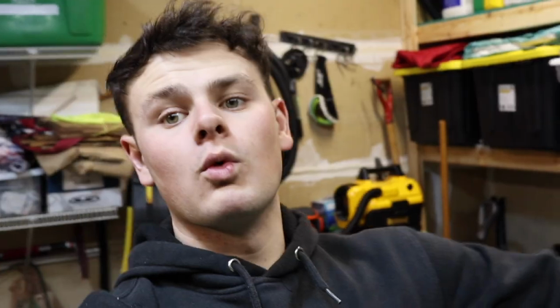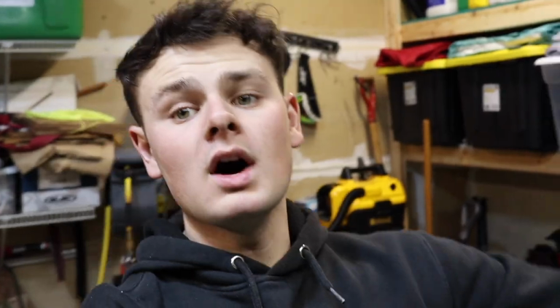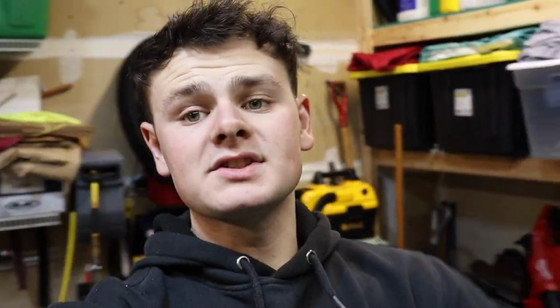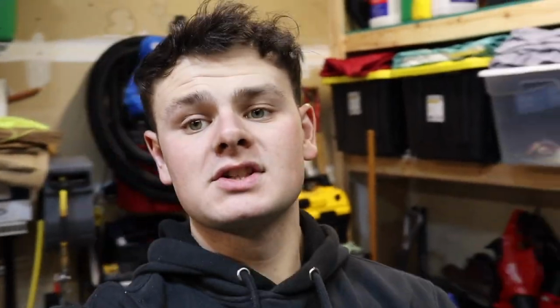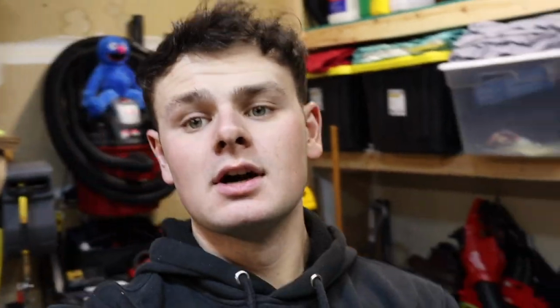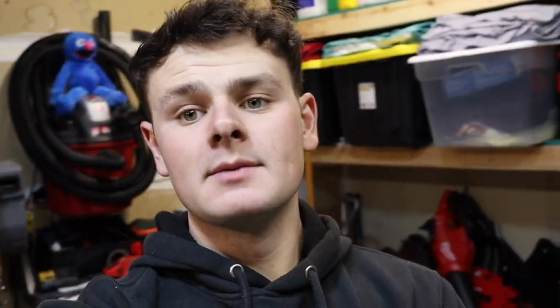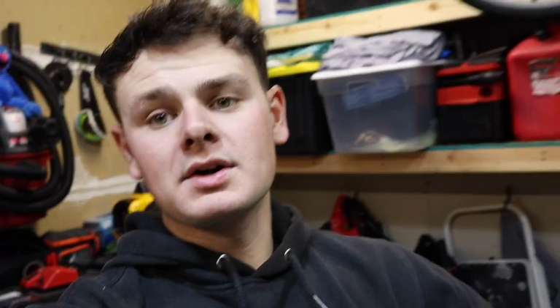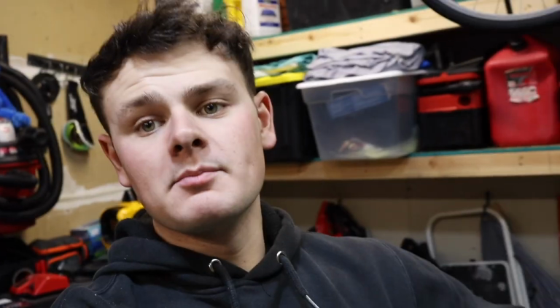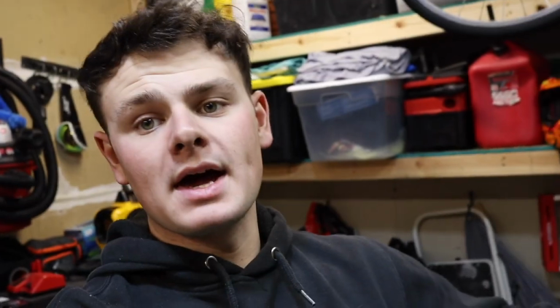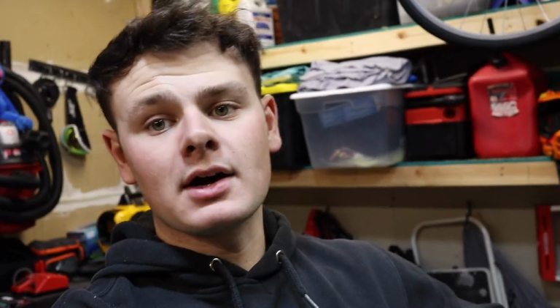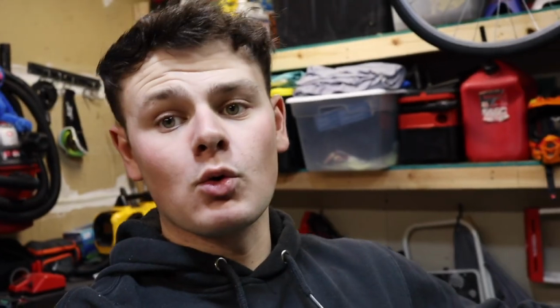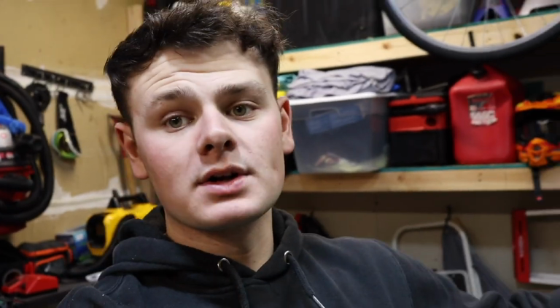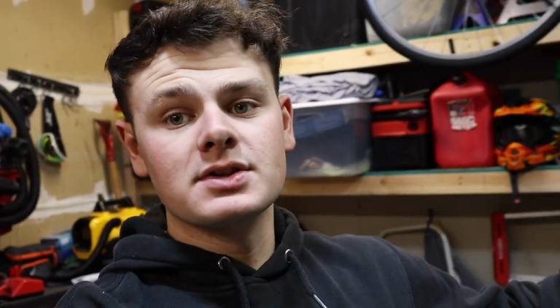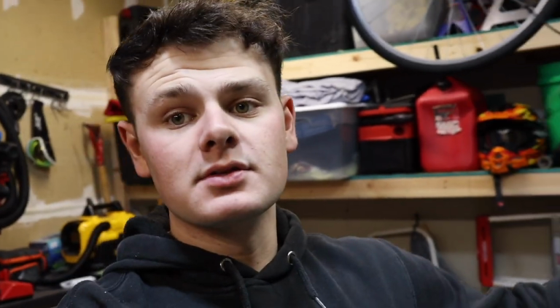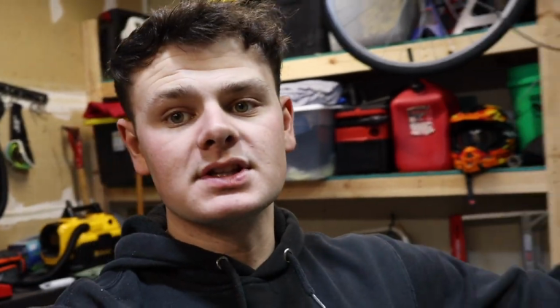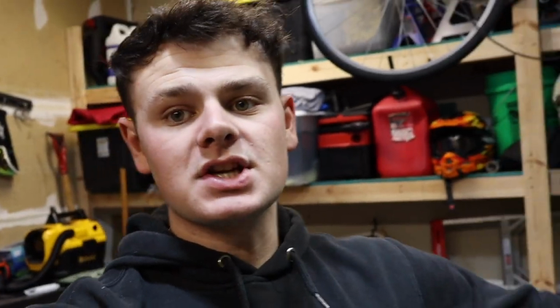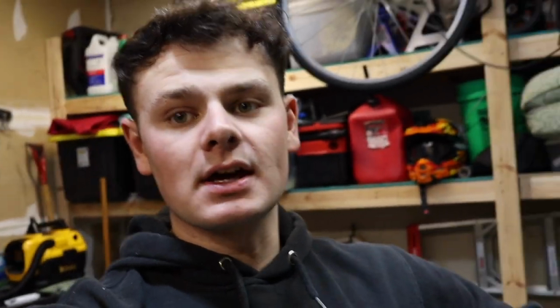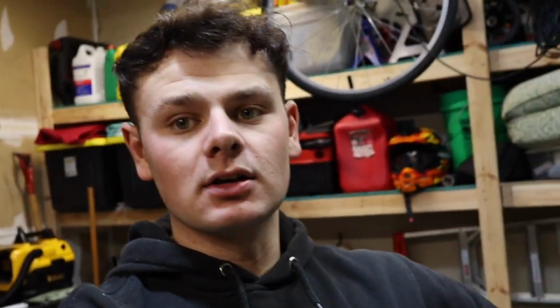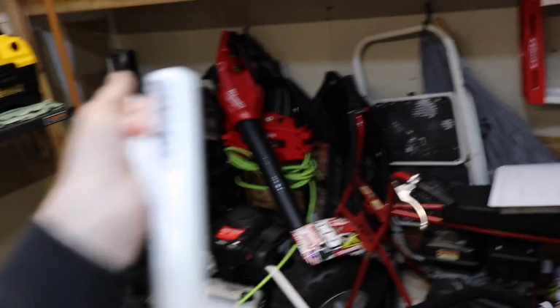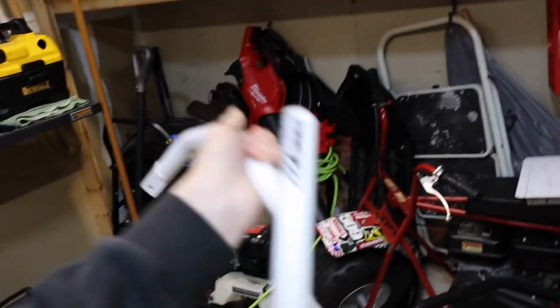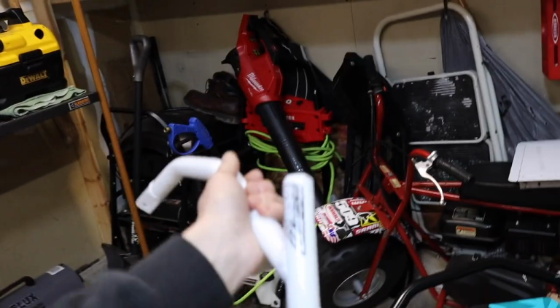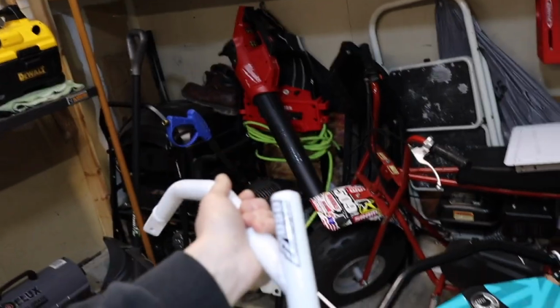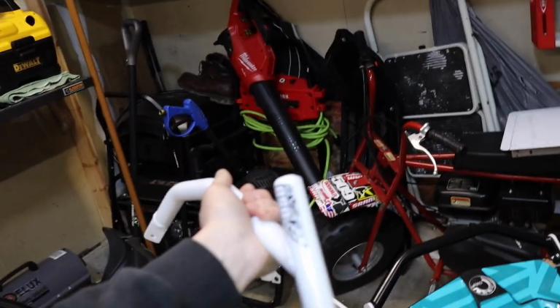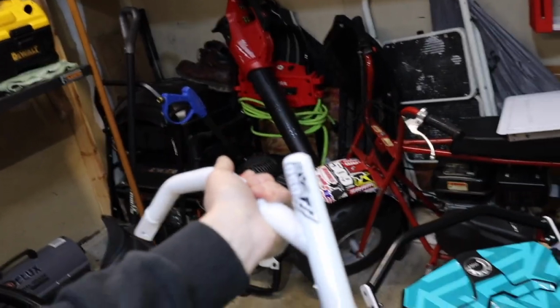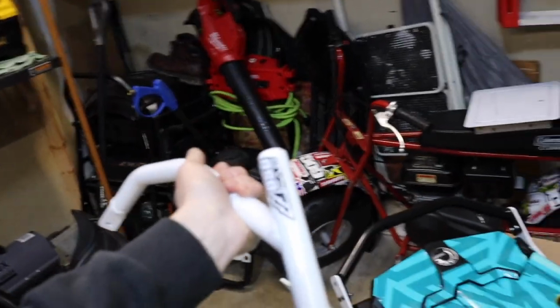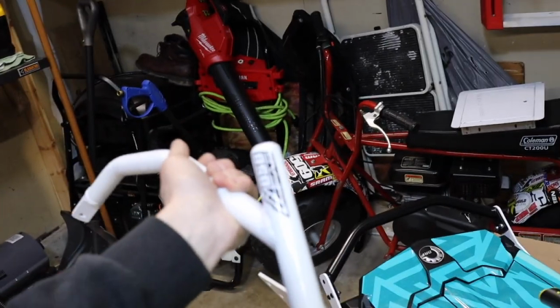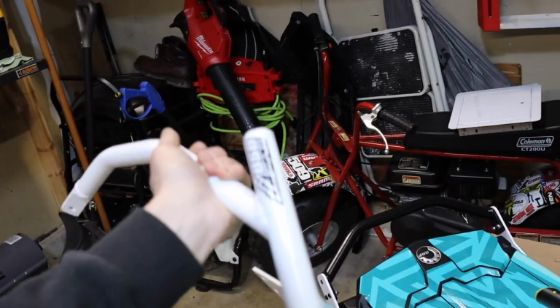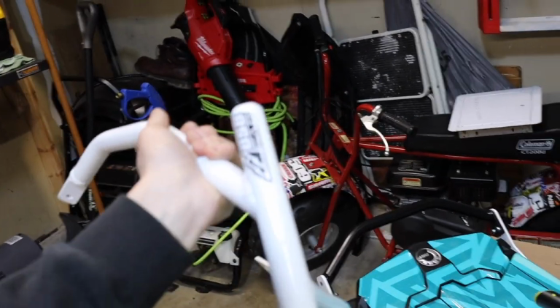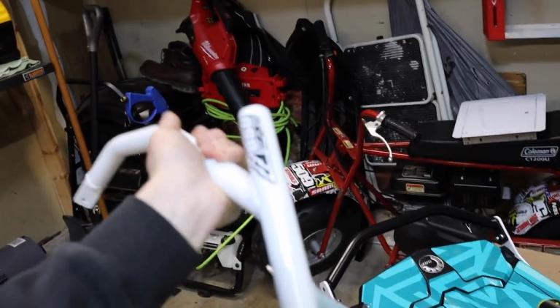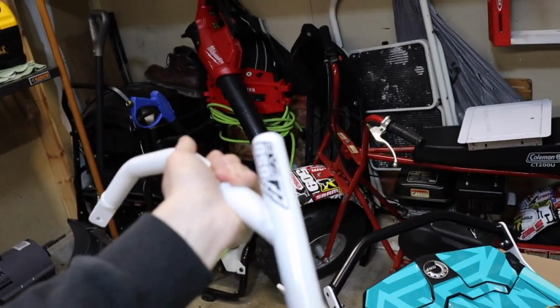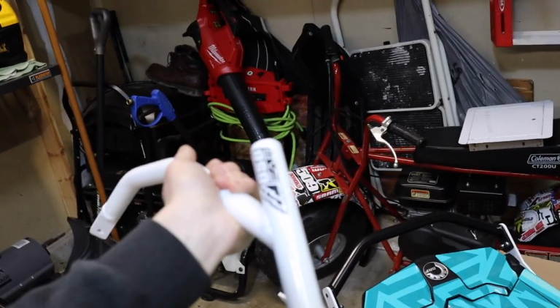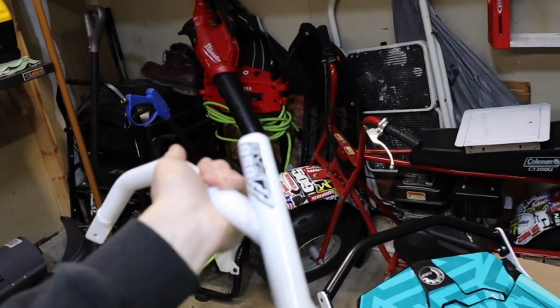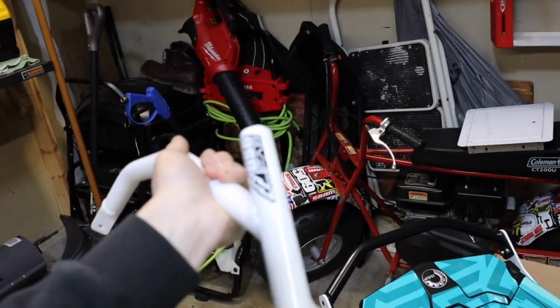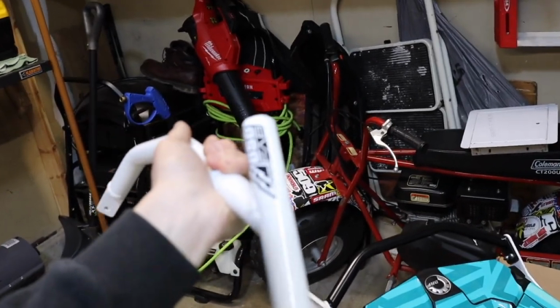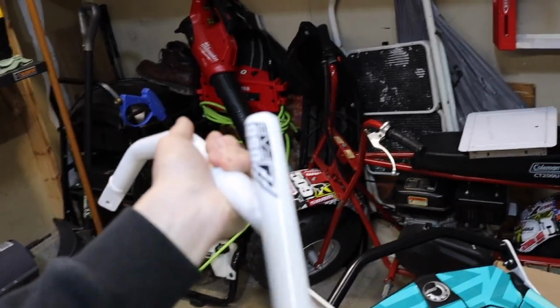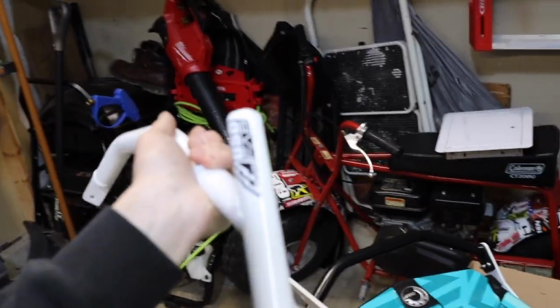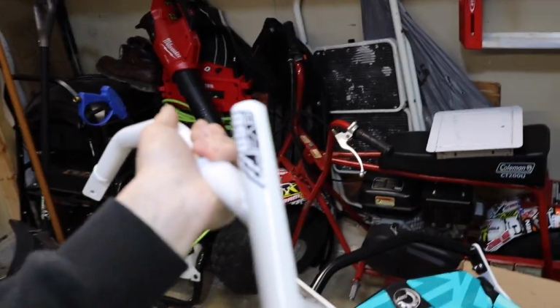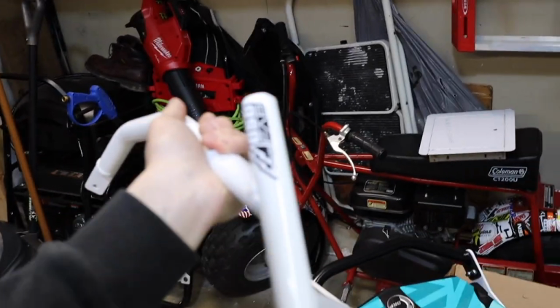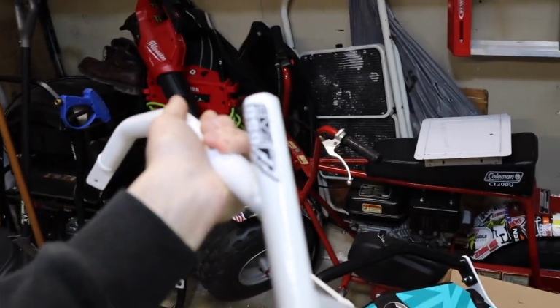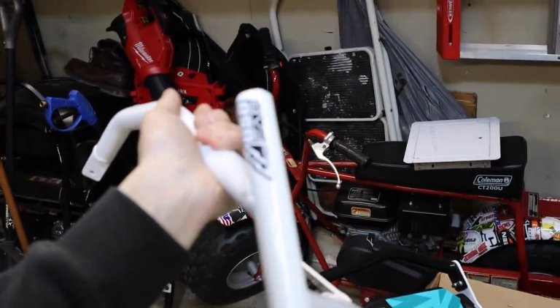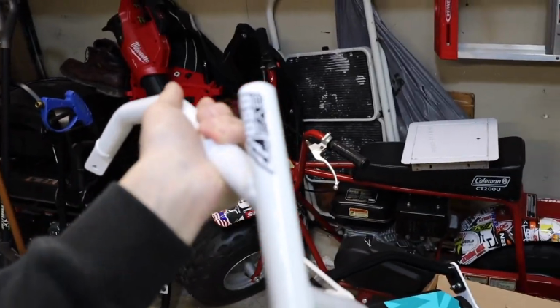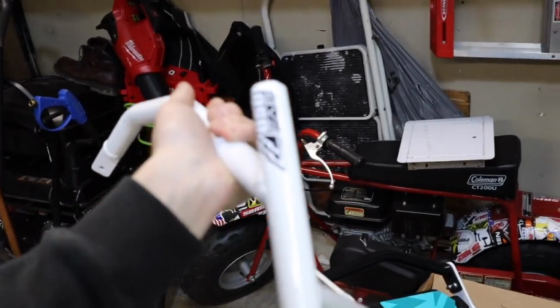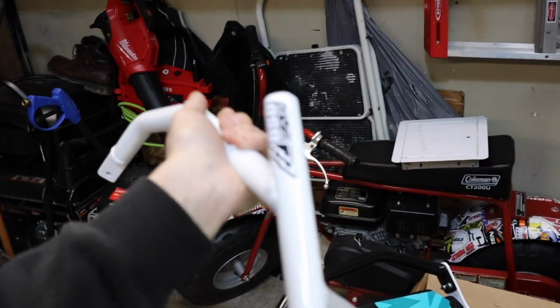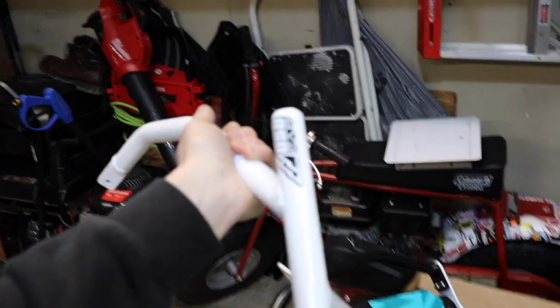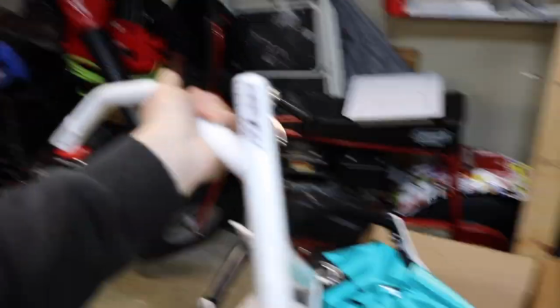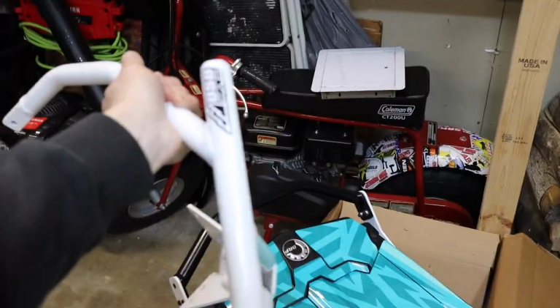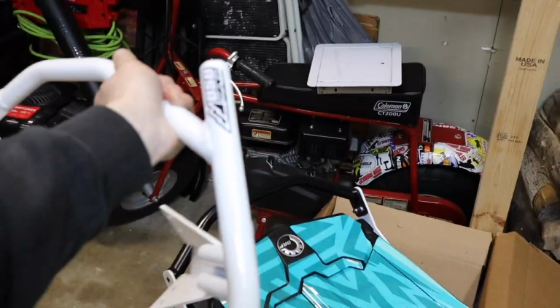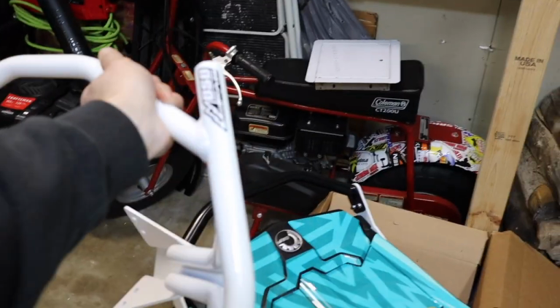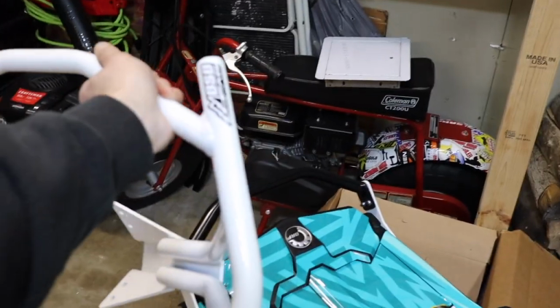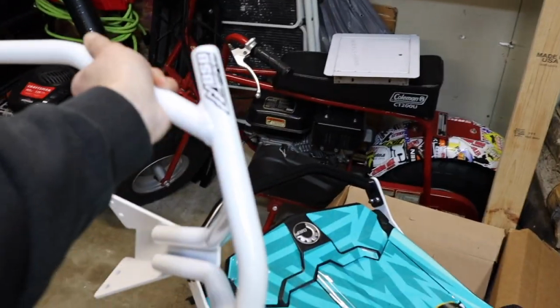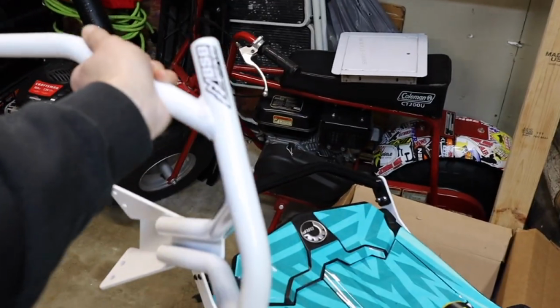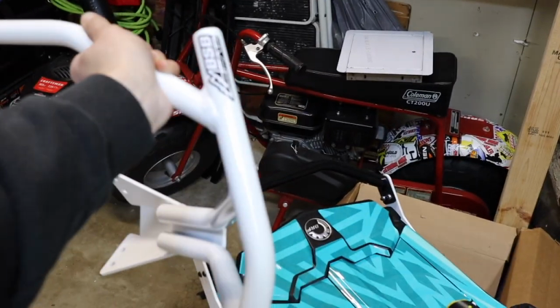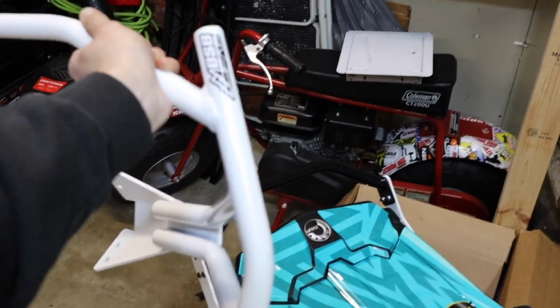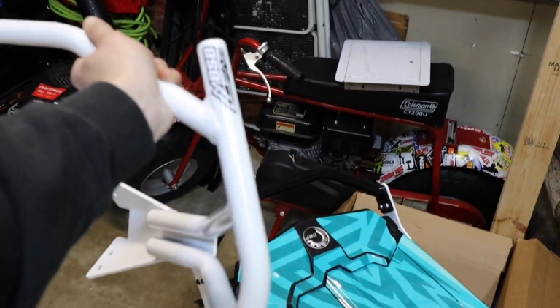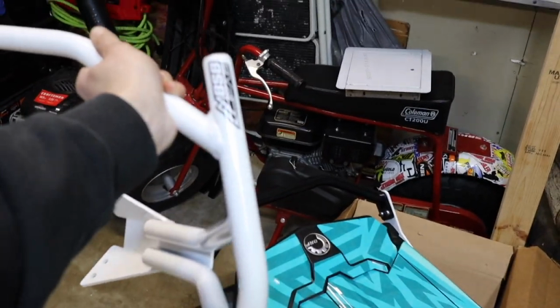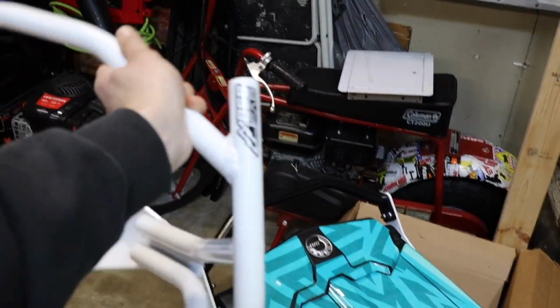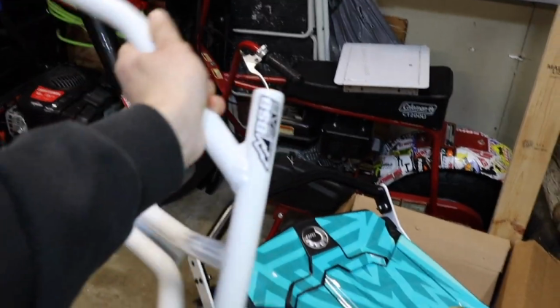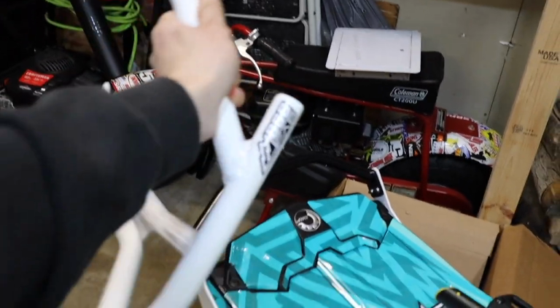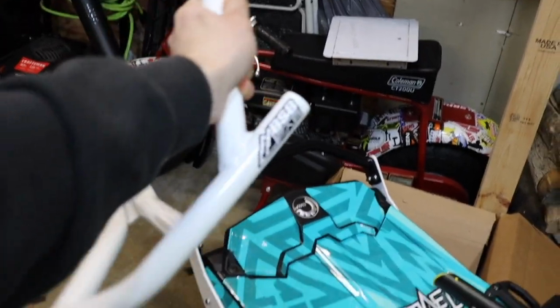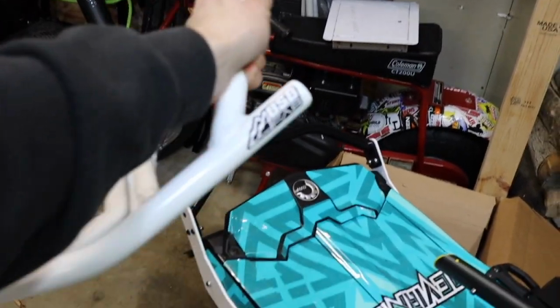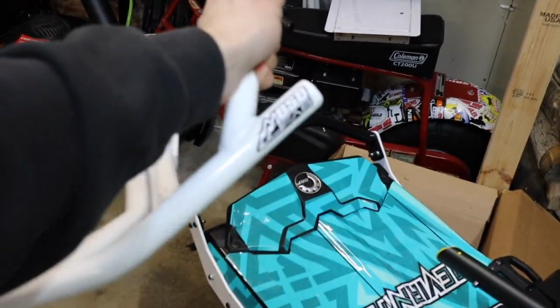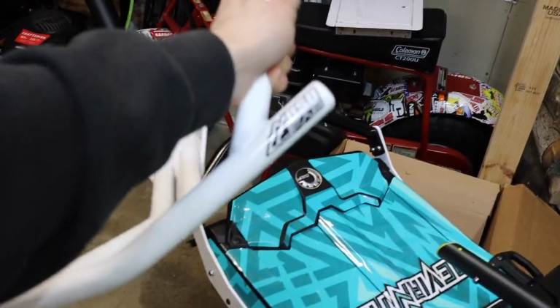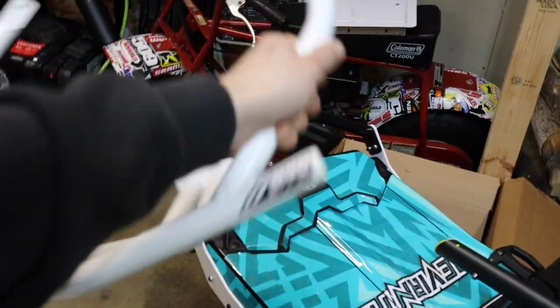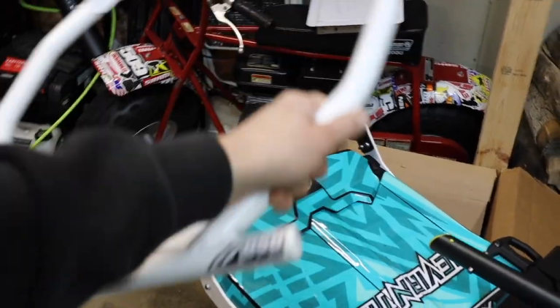What's good? Welcome back to the channel. Today we're going to be installing one of the final pieces on the Summit build, which is this front bumper here from BSB Fab.